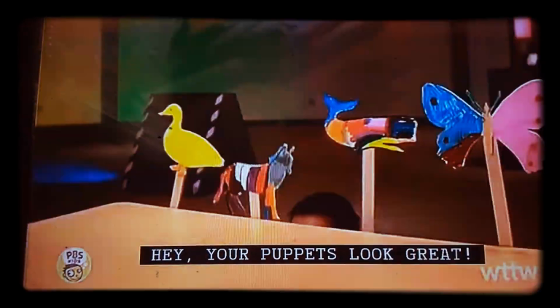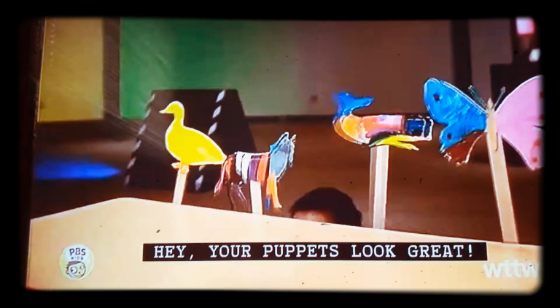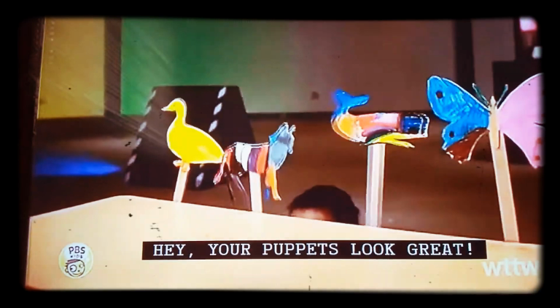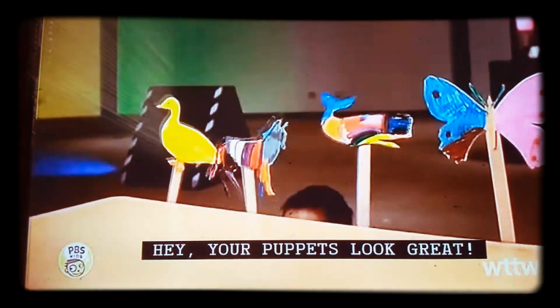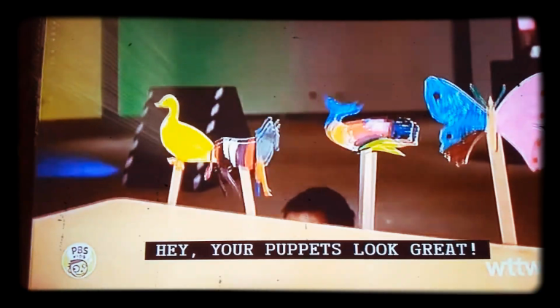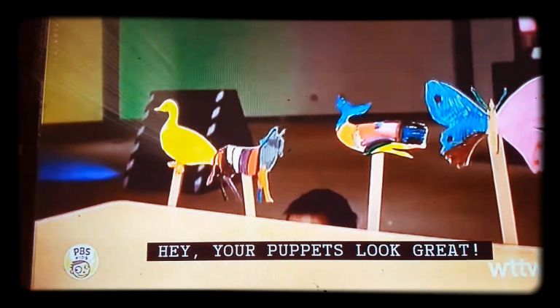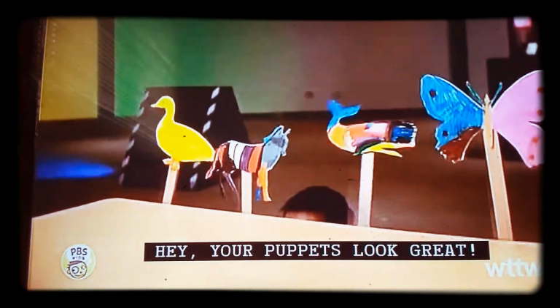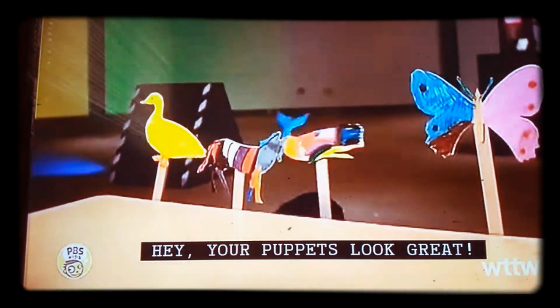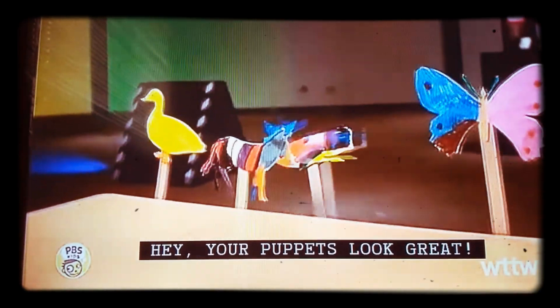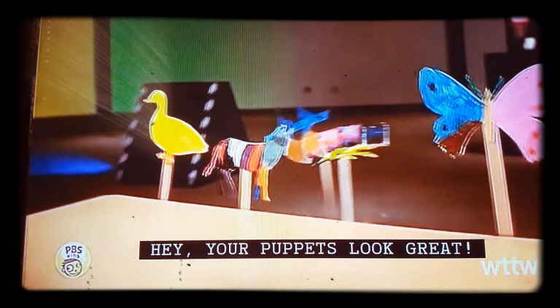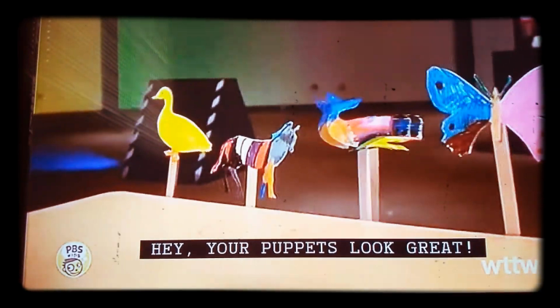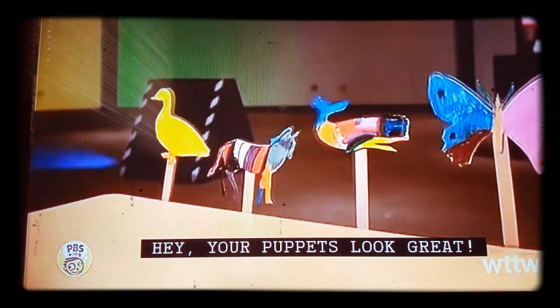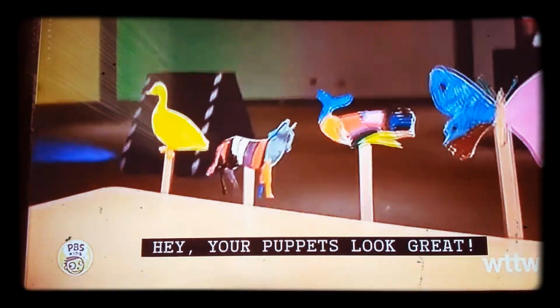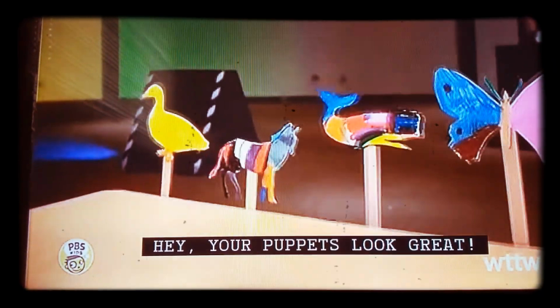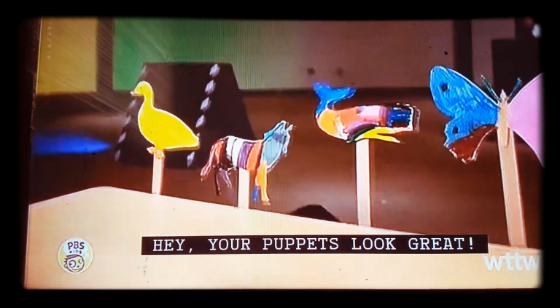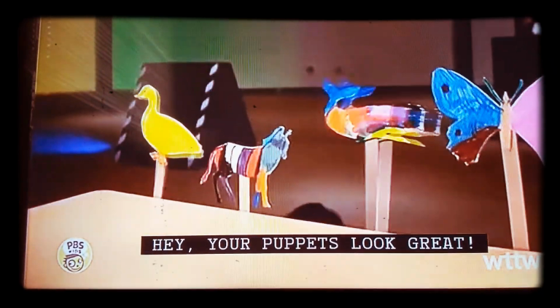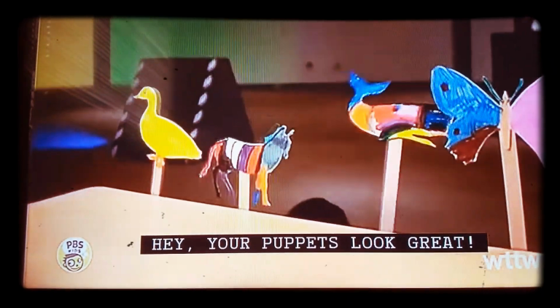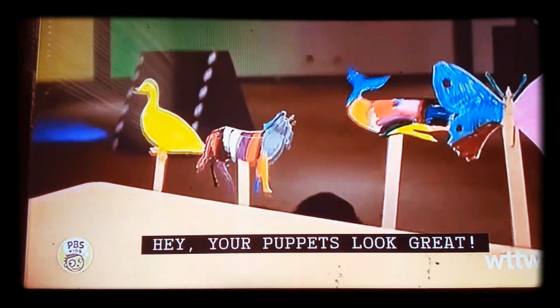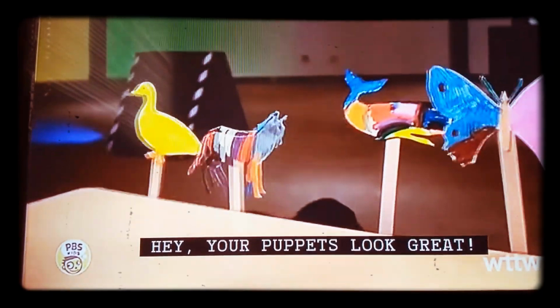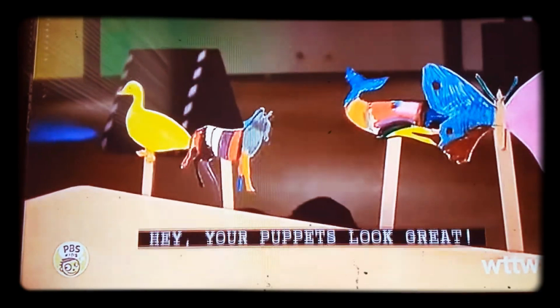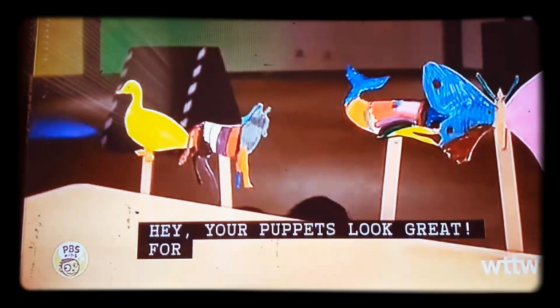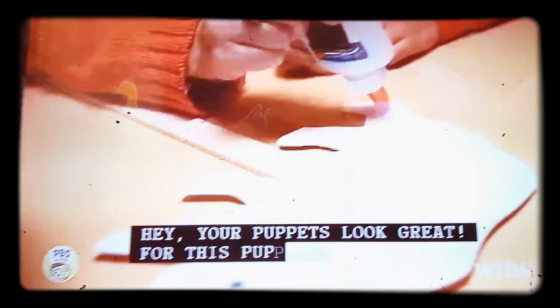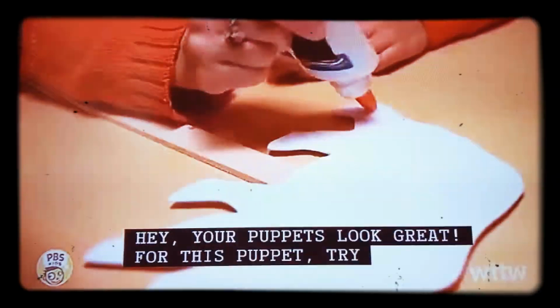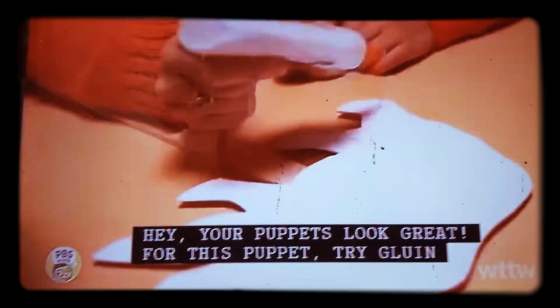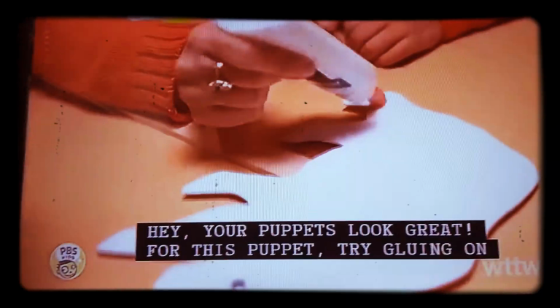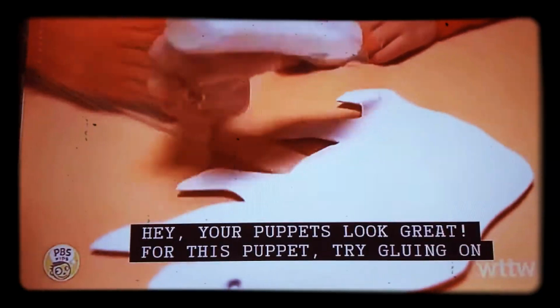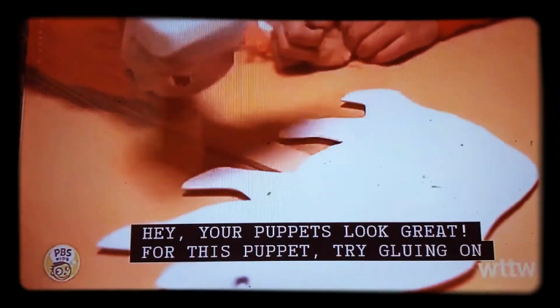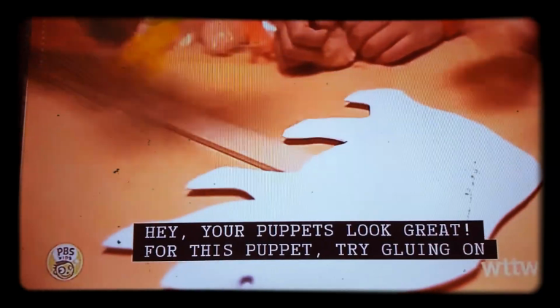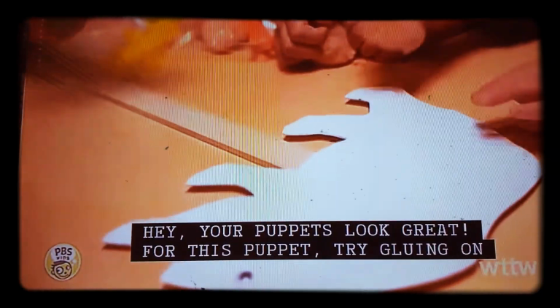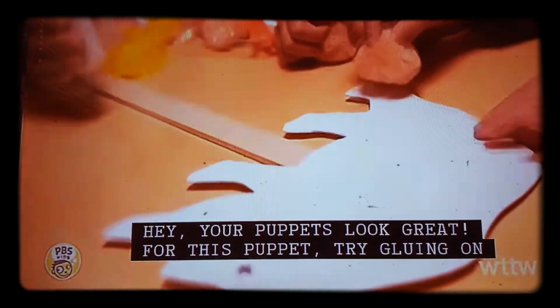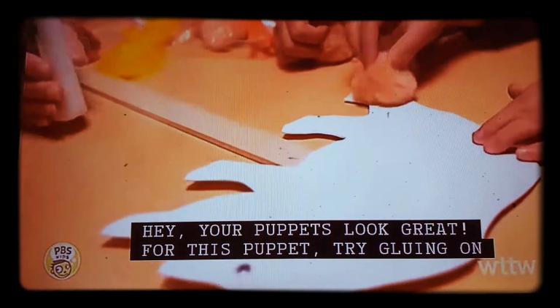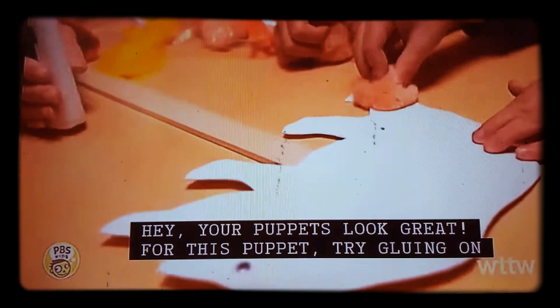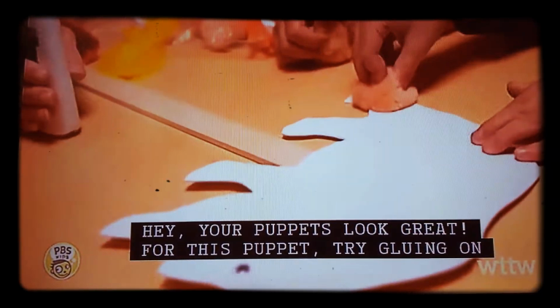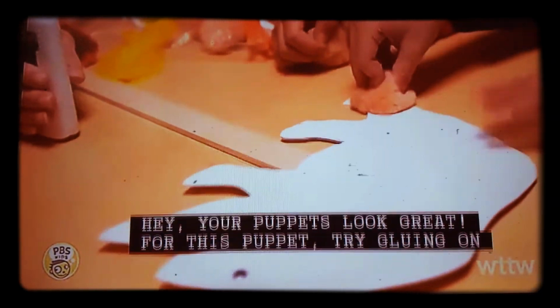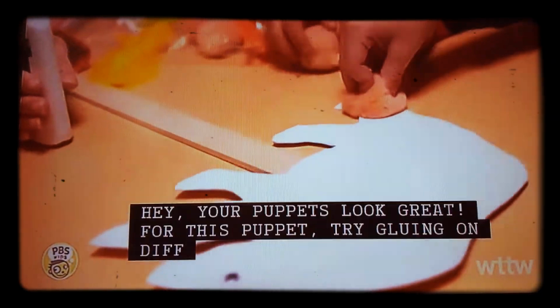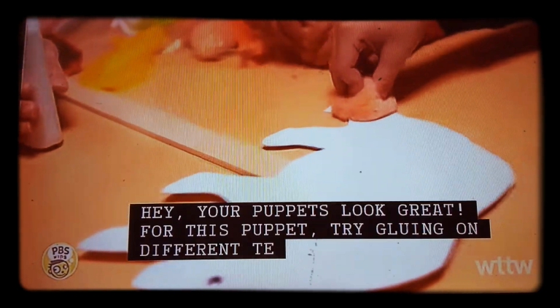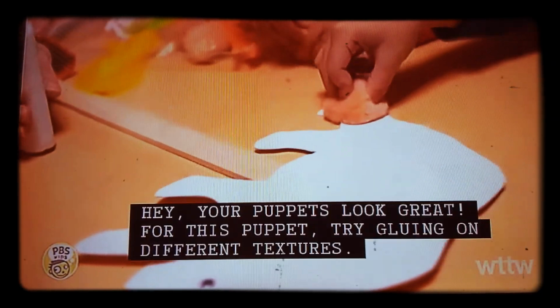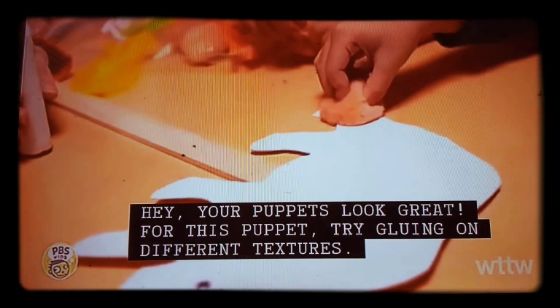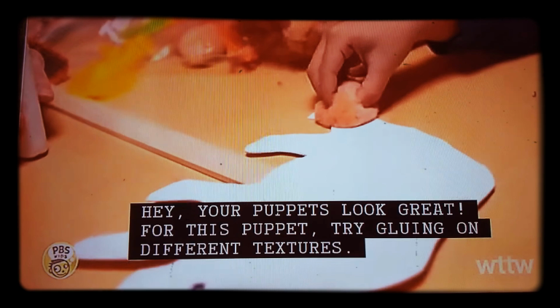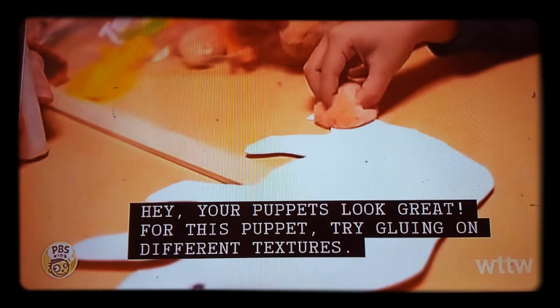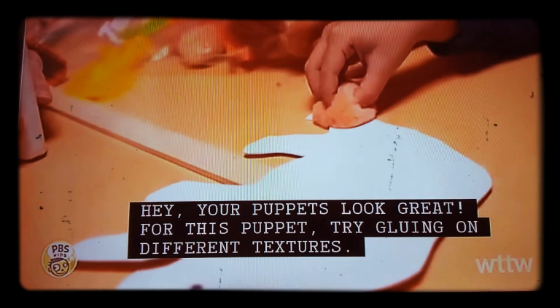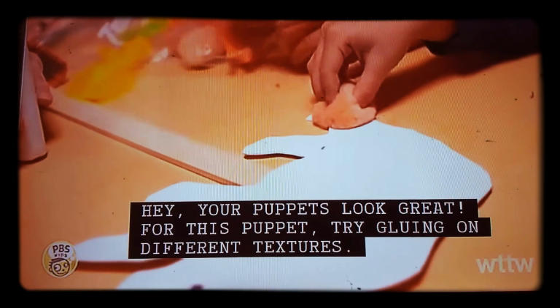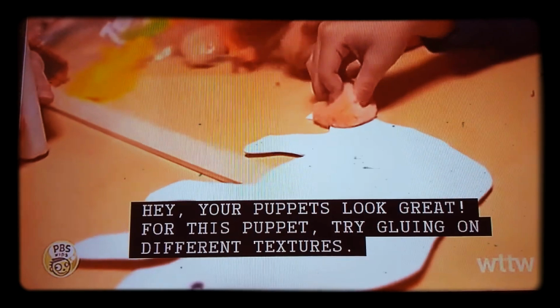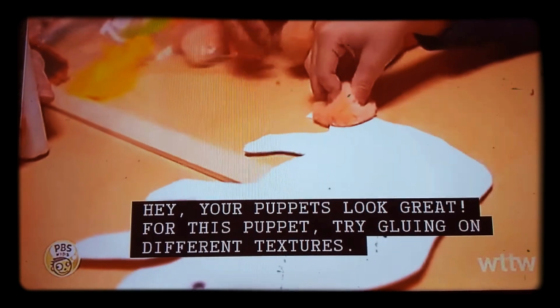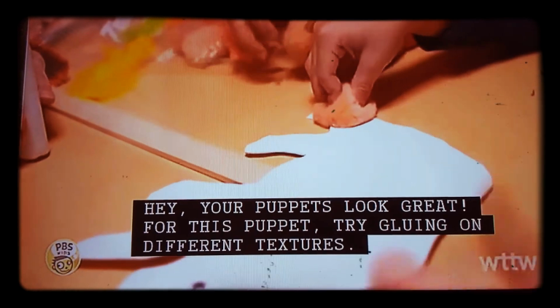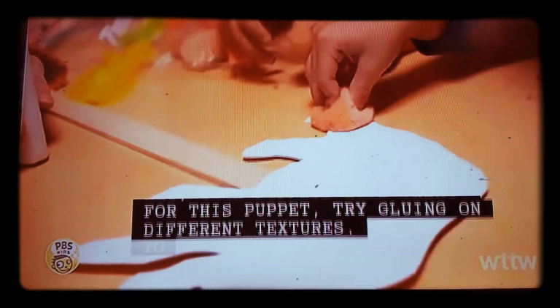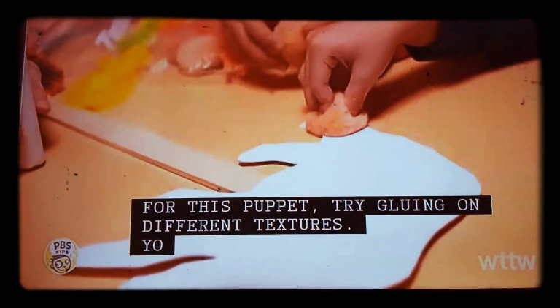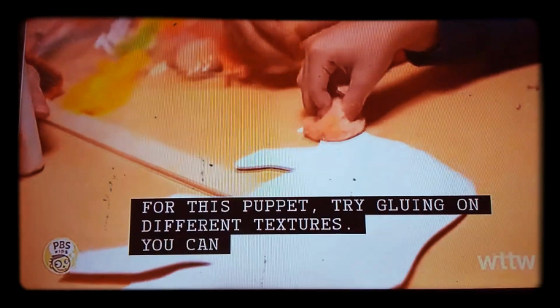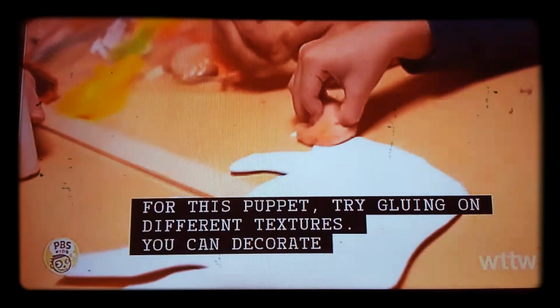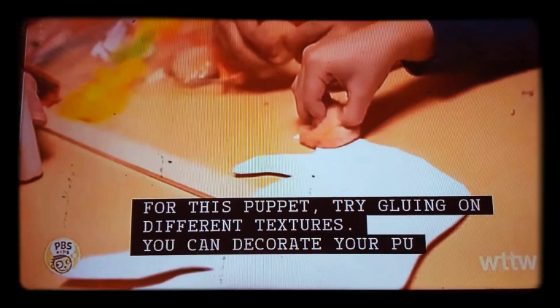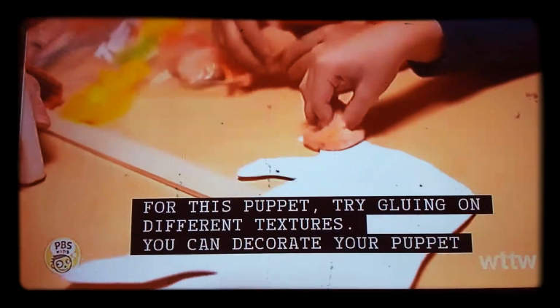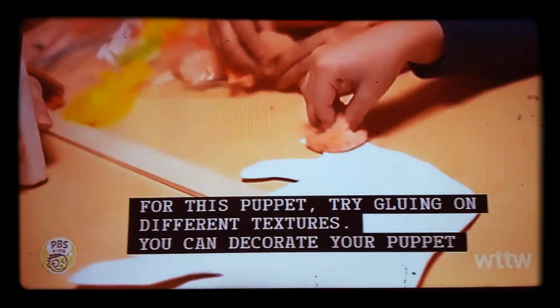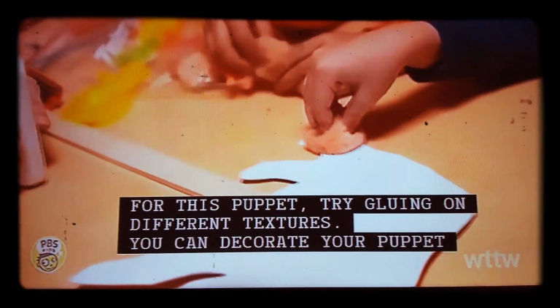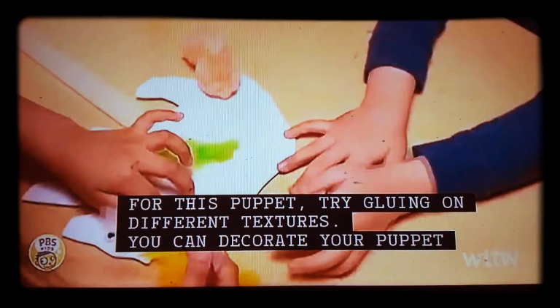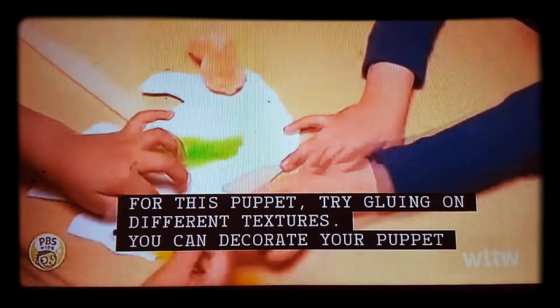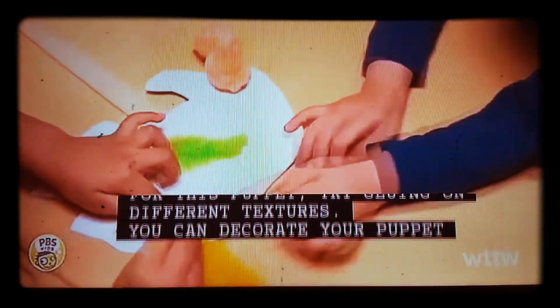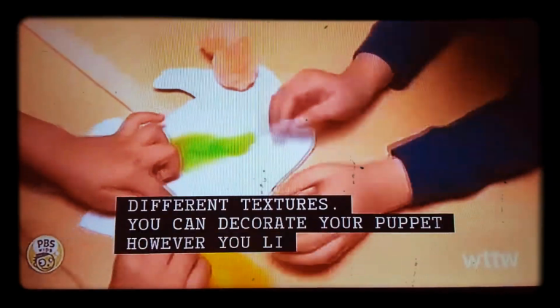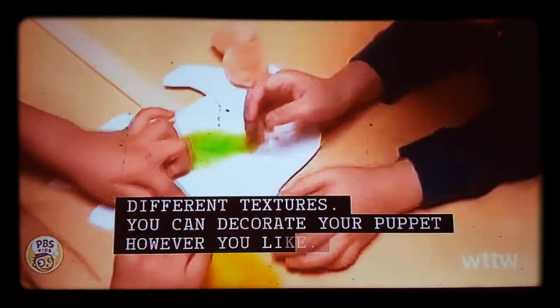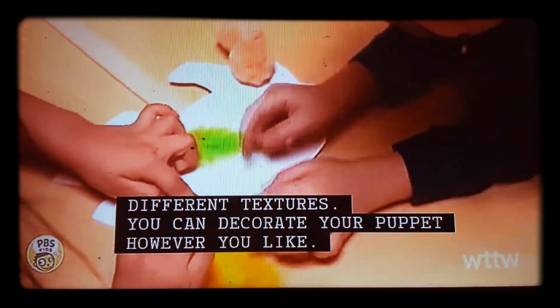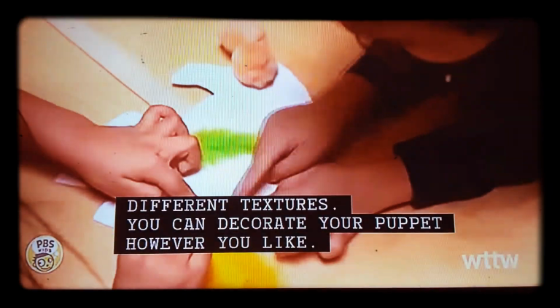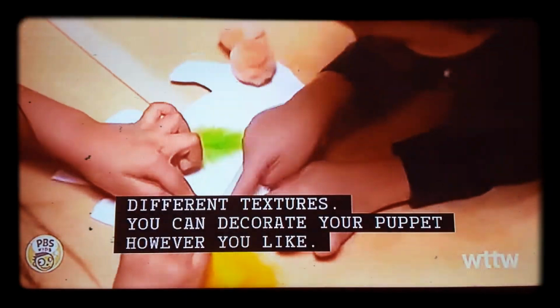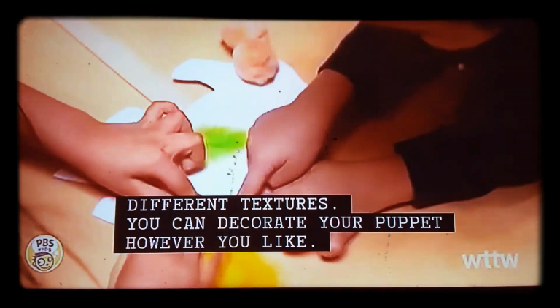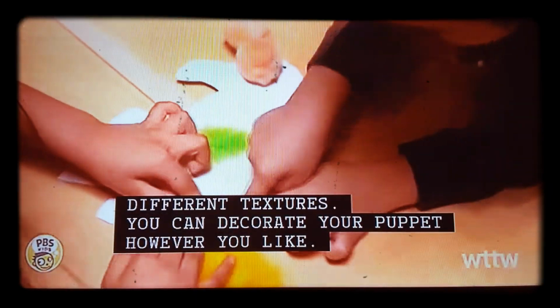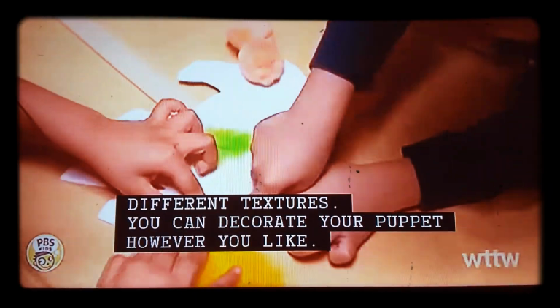Hey, your puppets look great! For this puppet, try gluing on different textures — you can decorate your puppets.